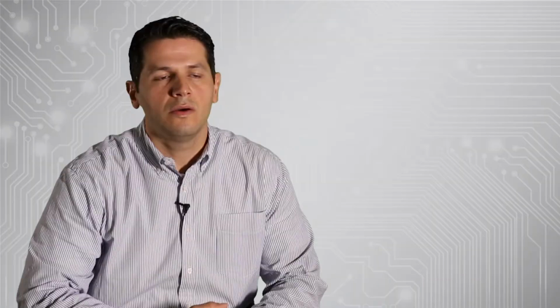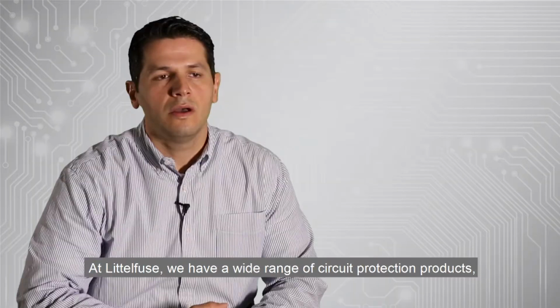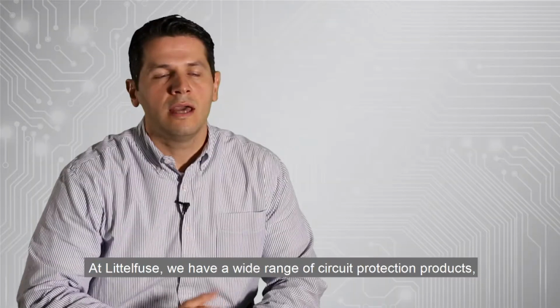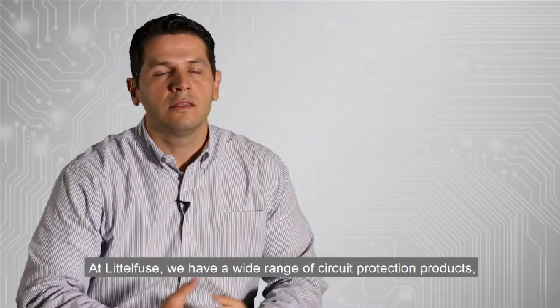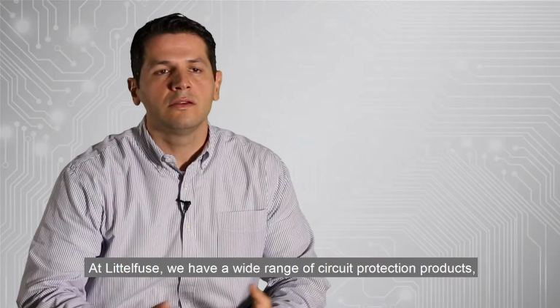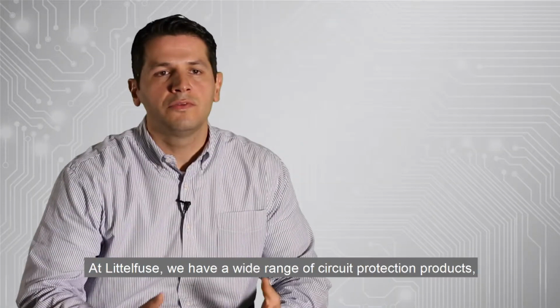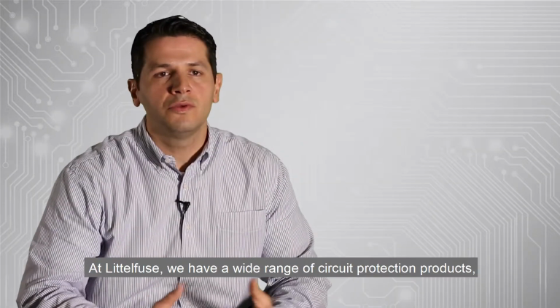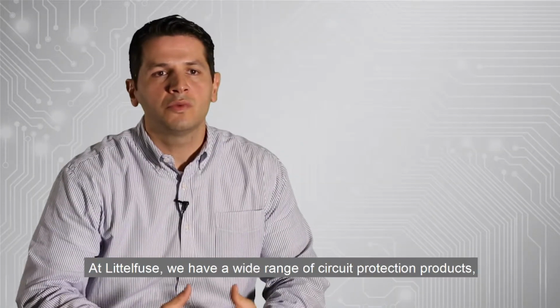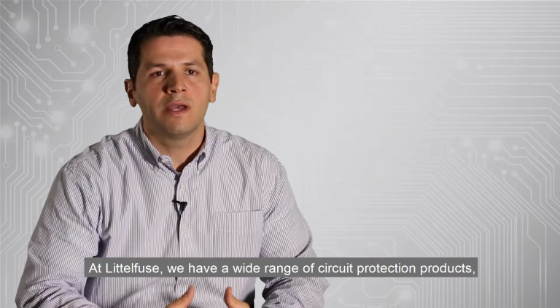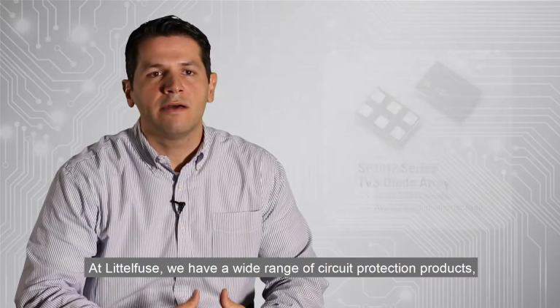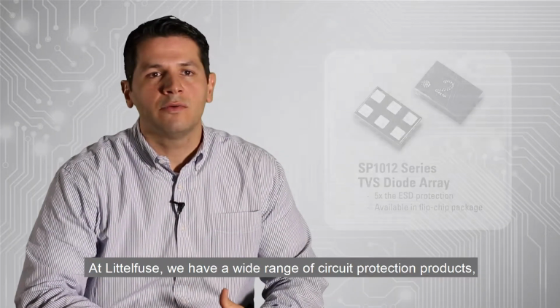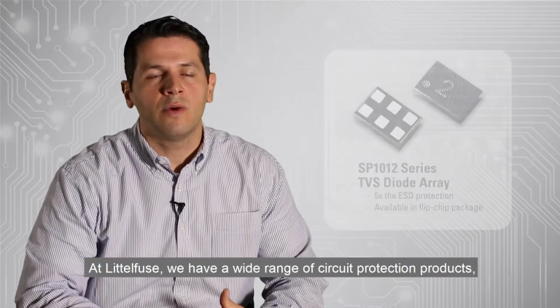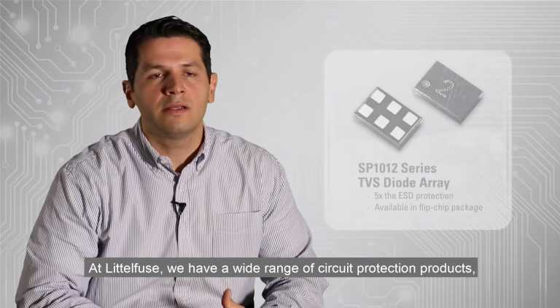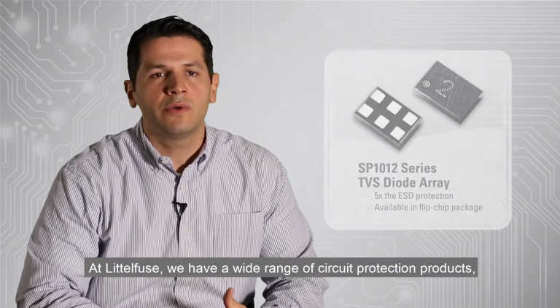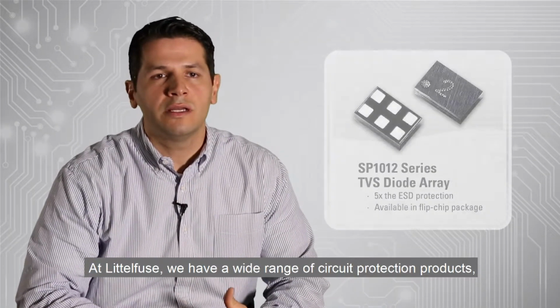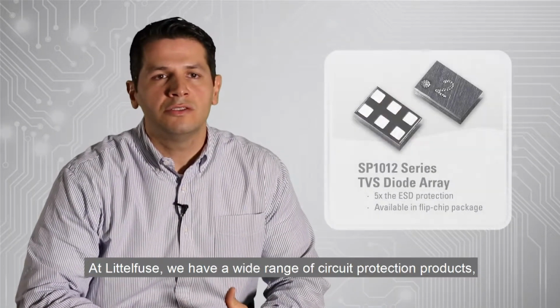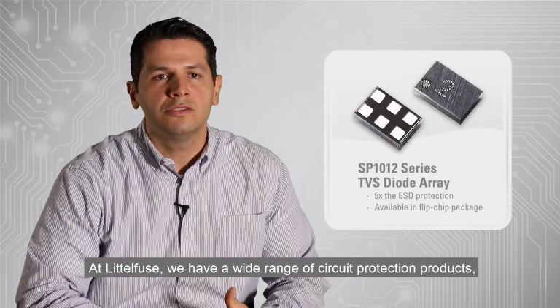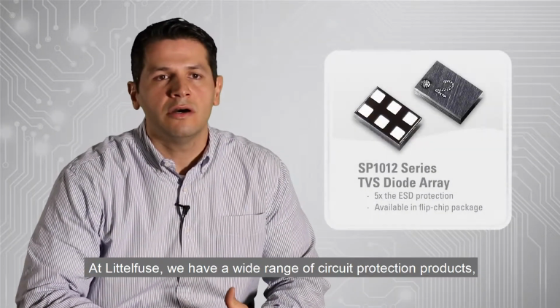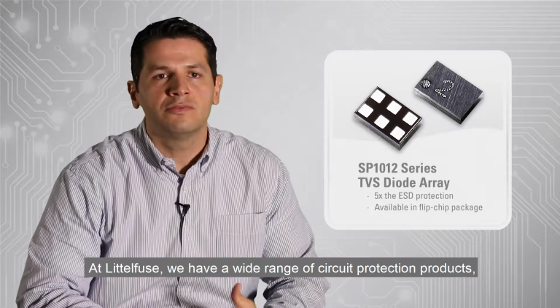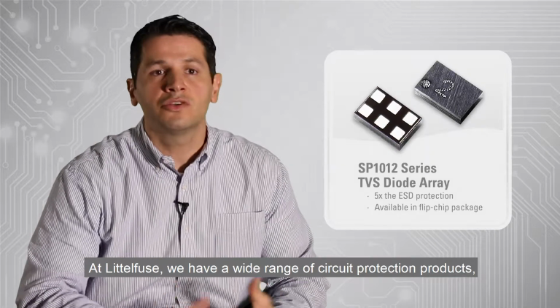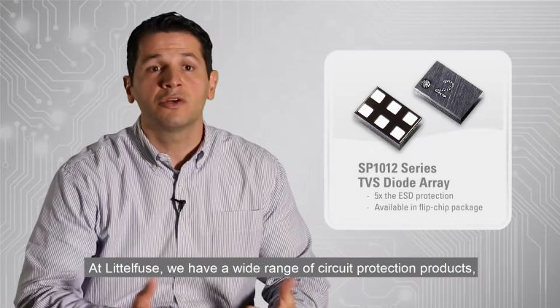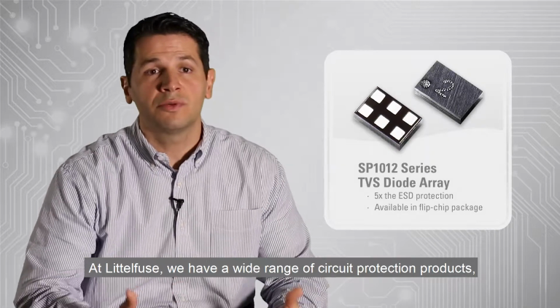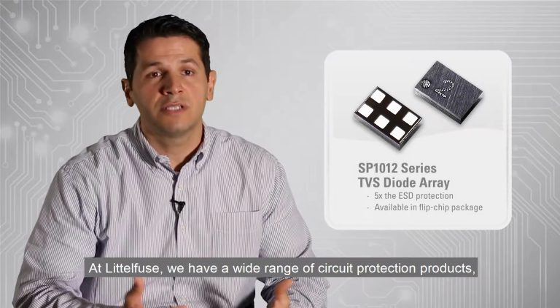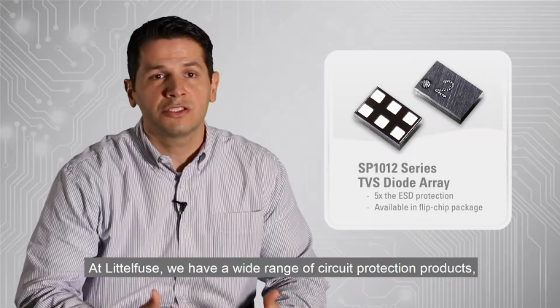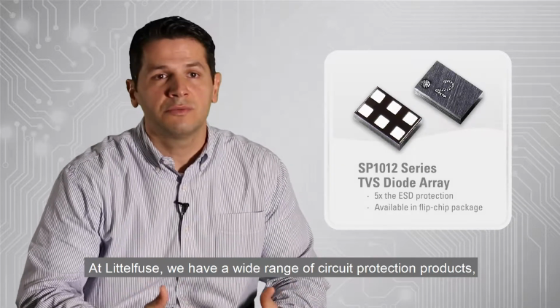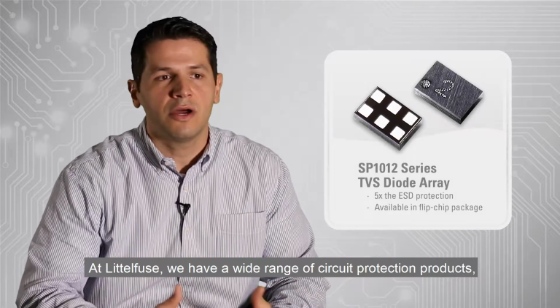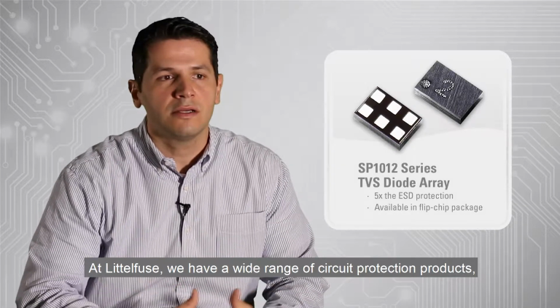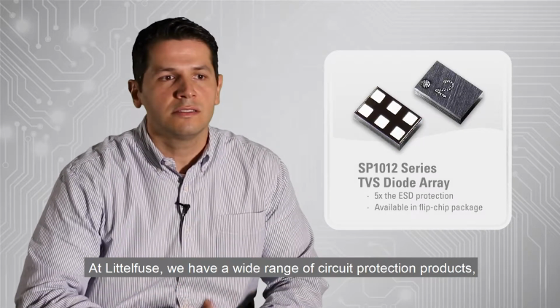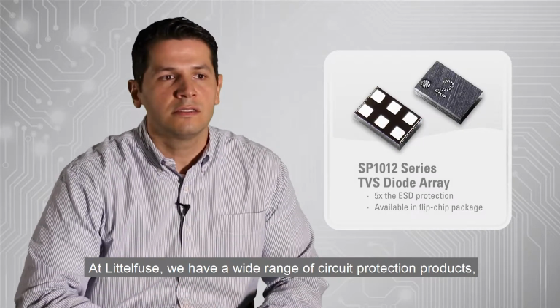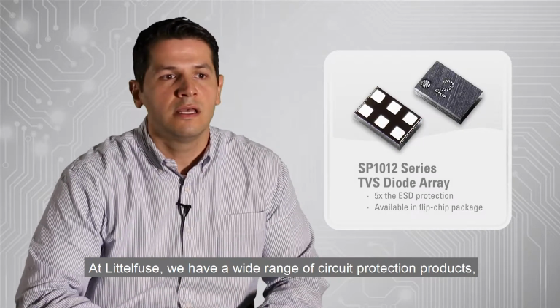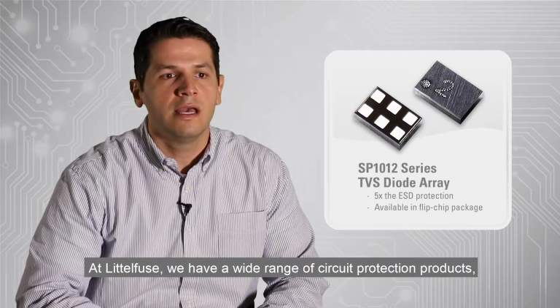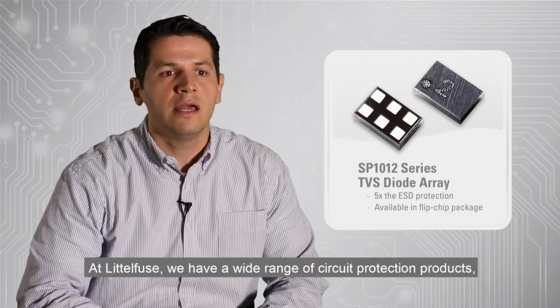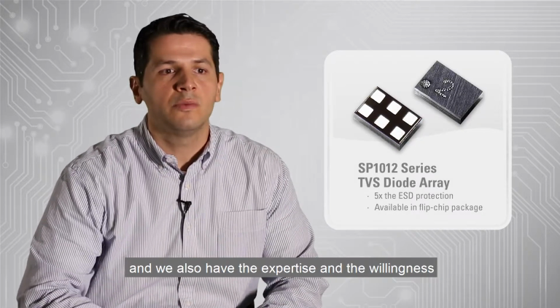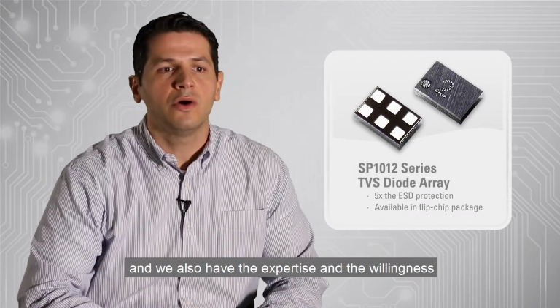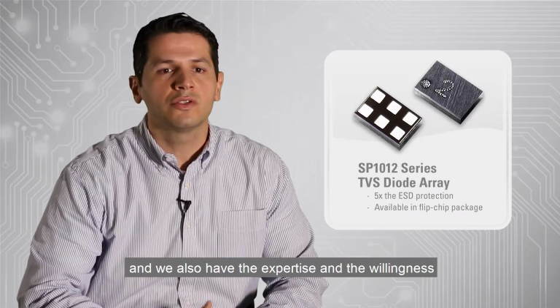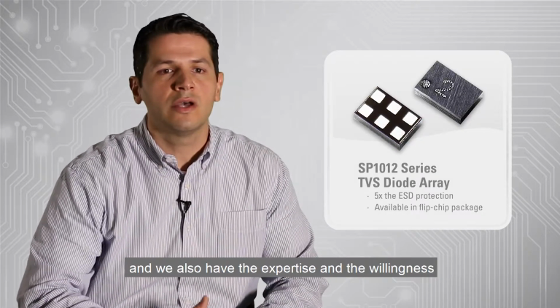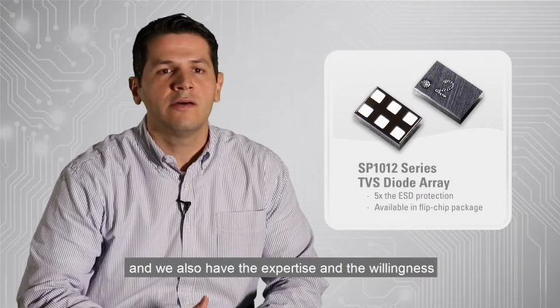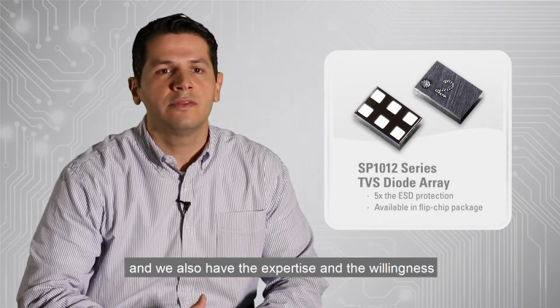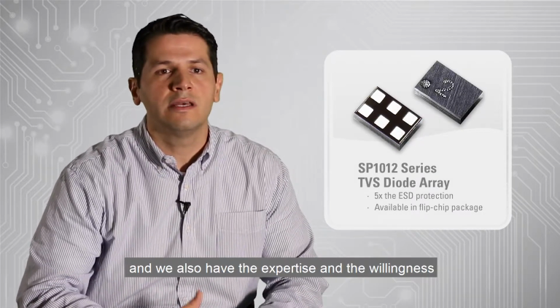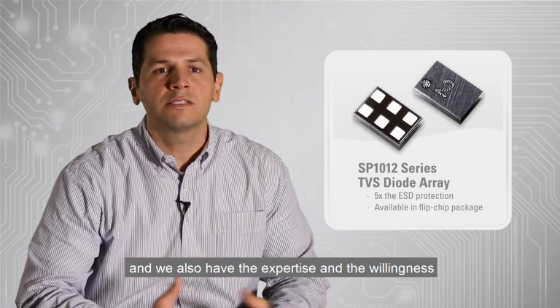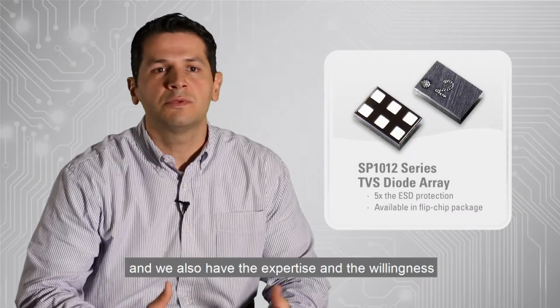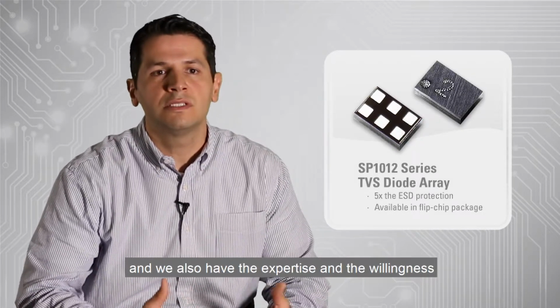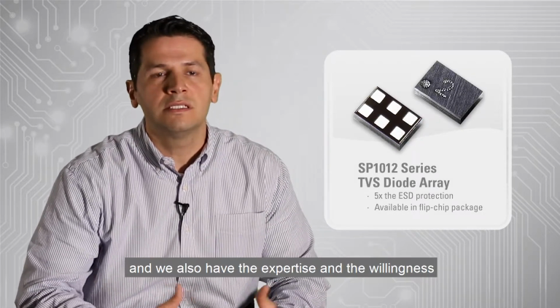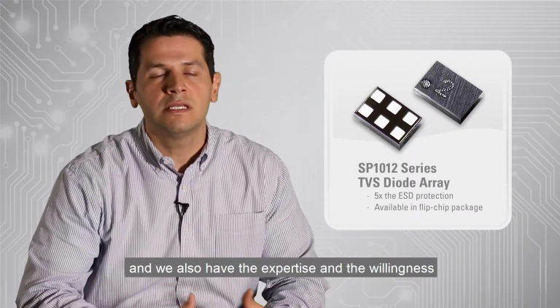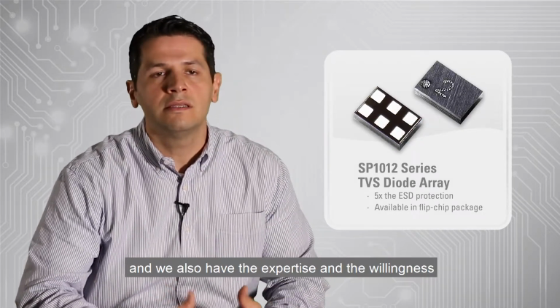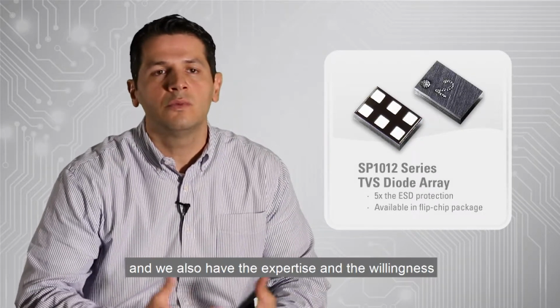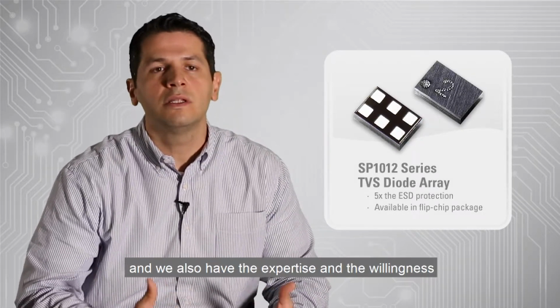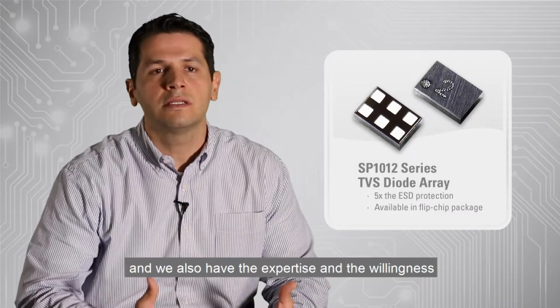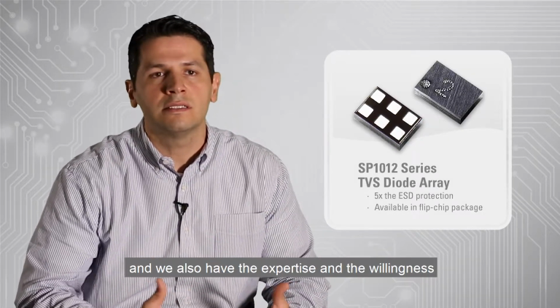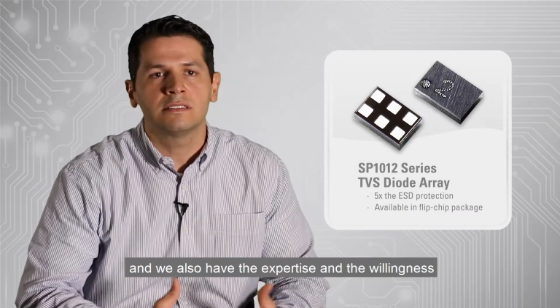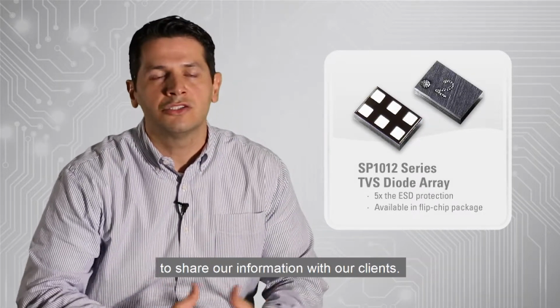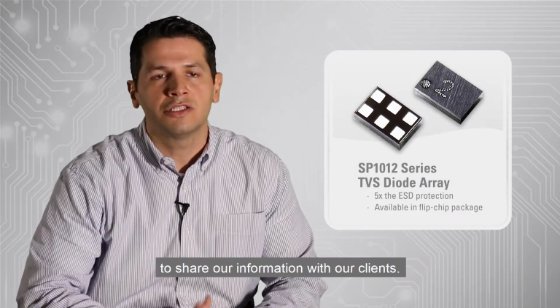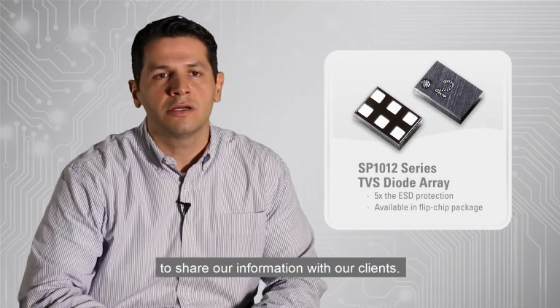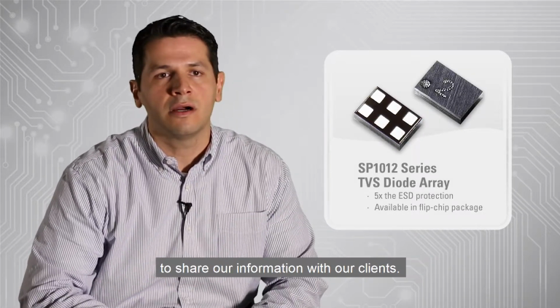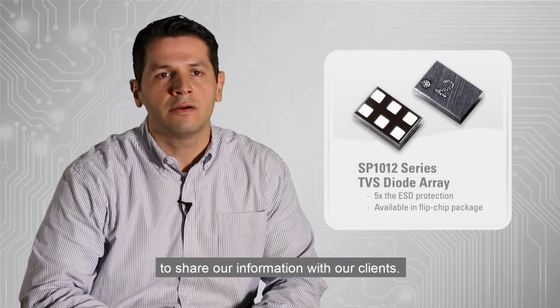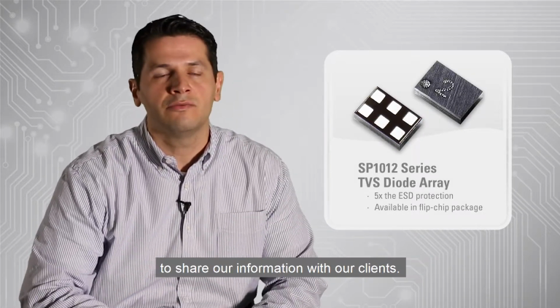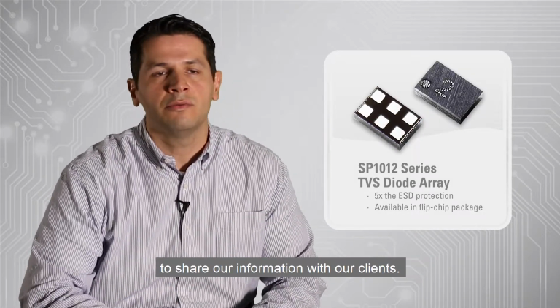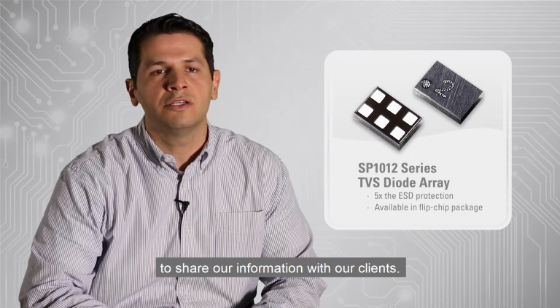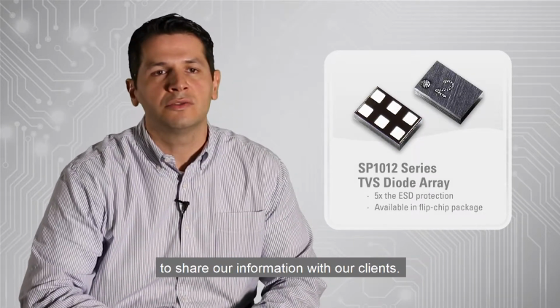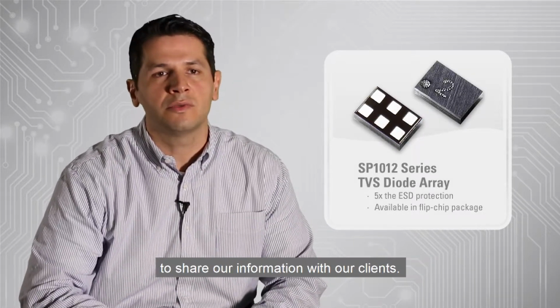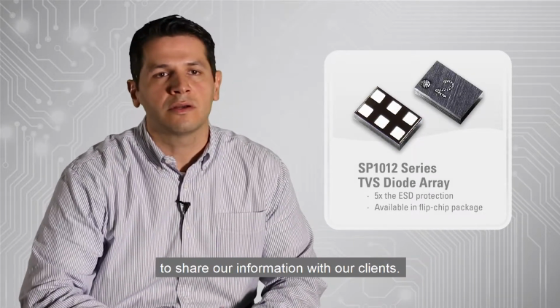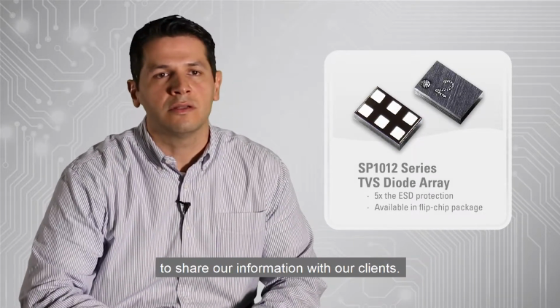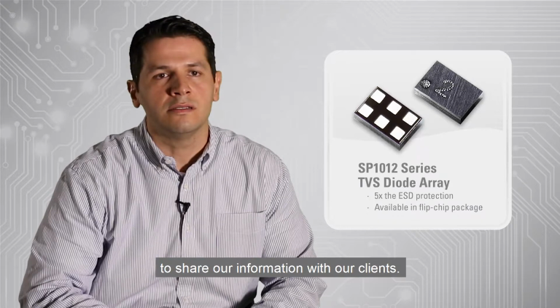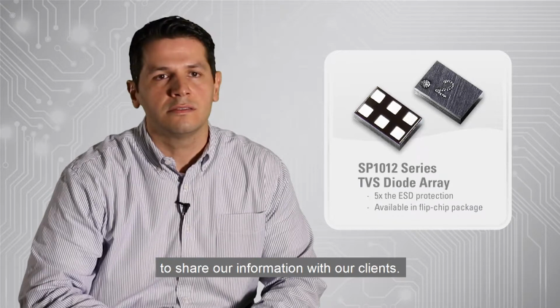At Littlefuse, we have a wide range of circuit protection products, and we also have the expertise and the willingness to share our information with our clients.